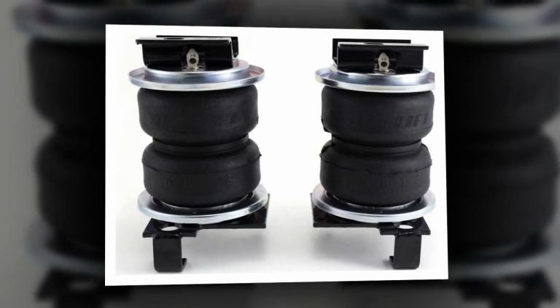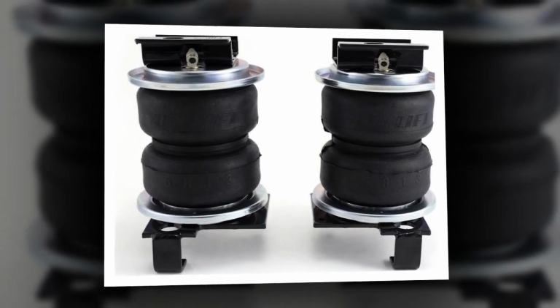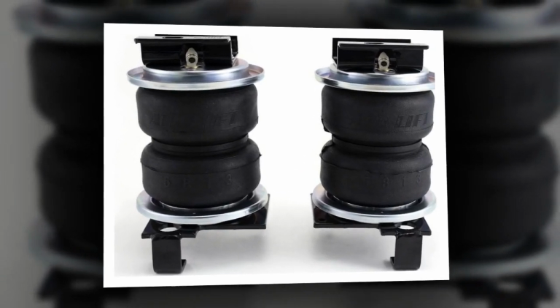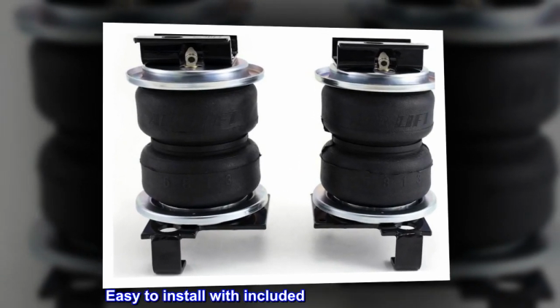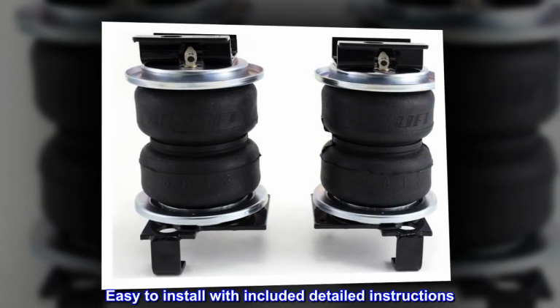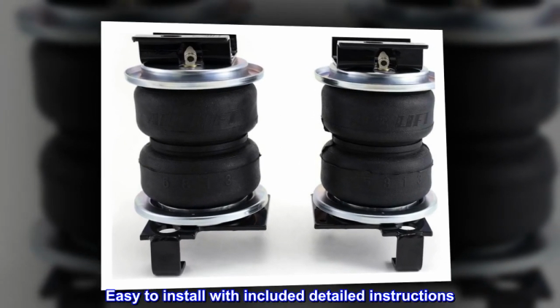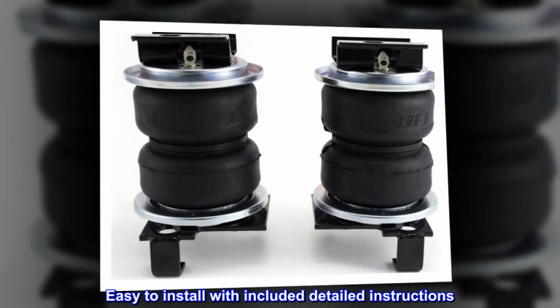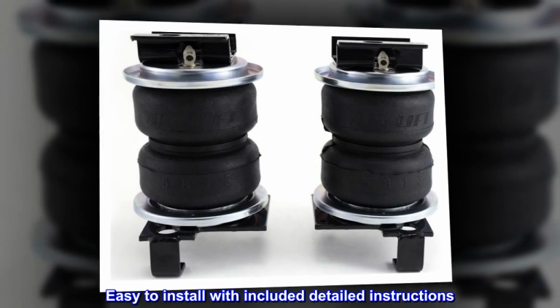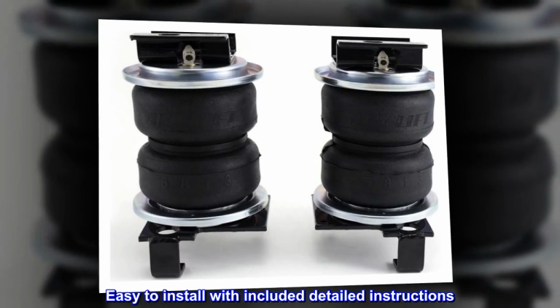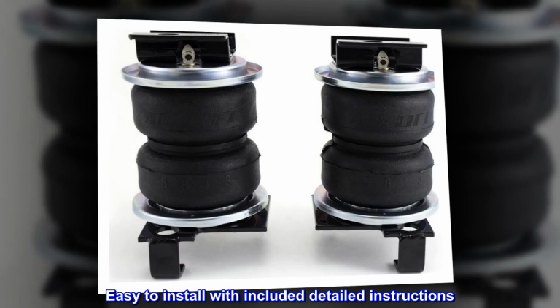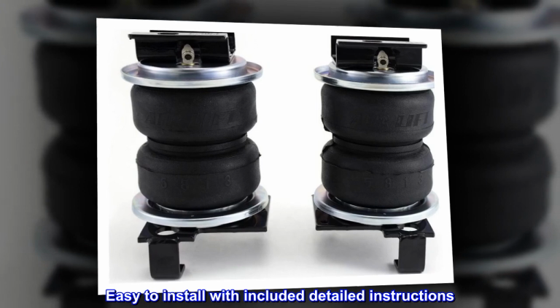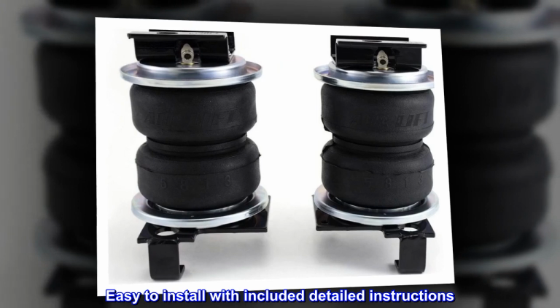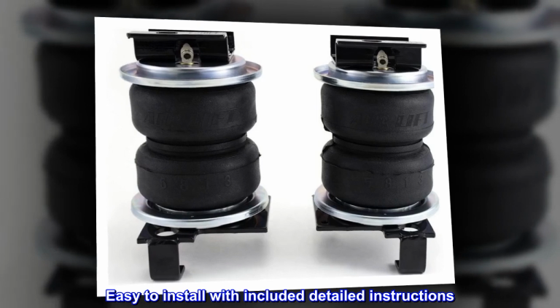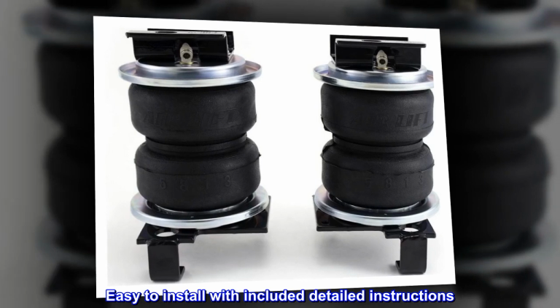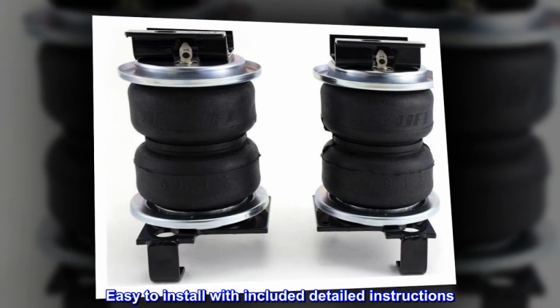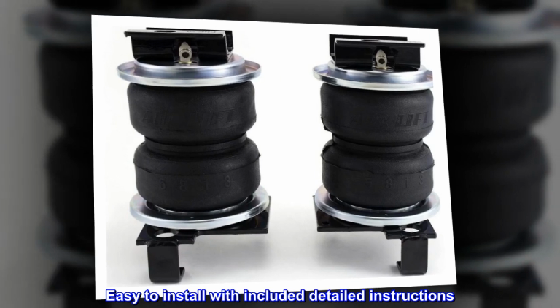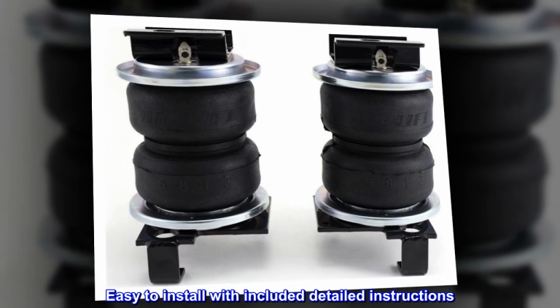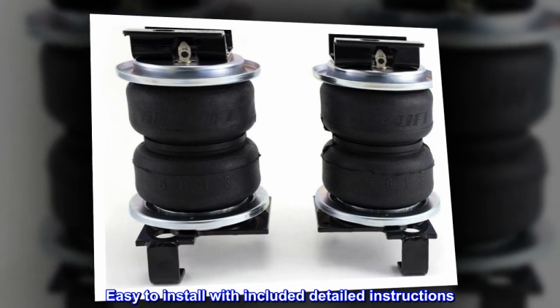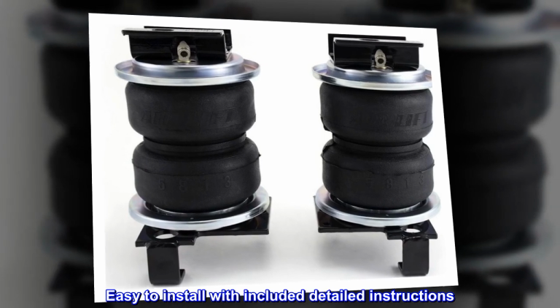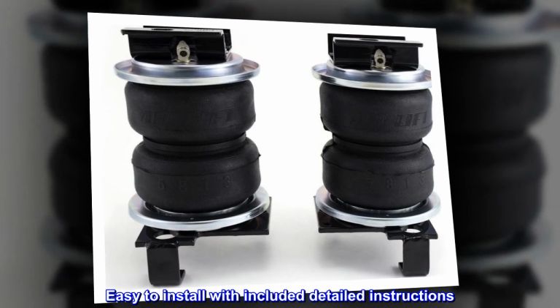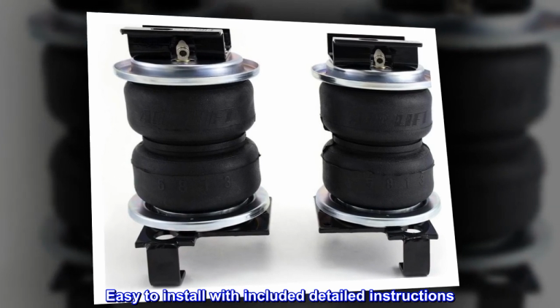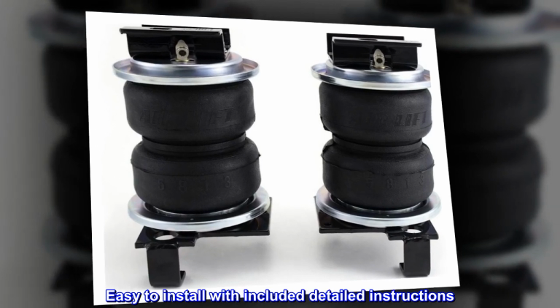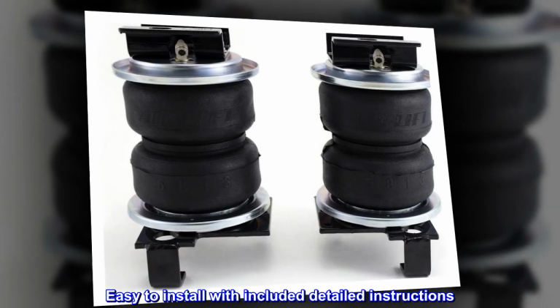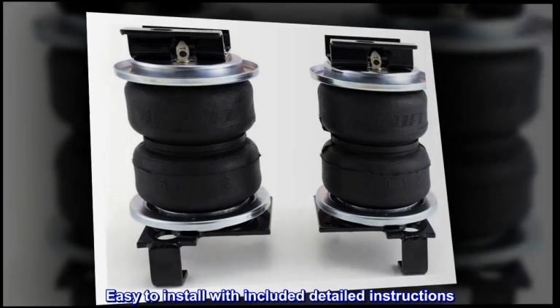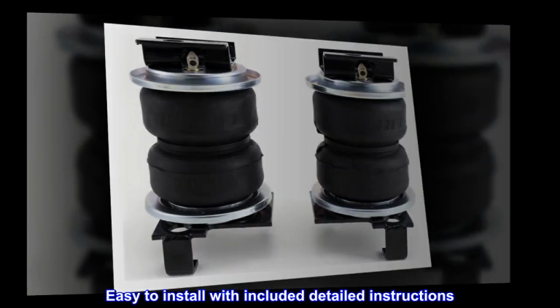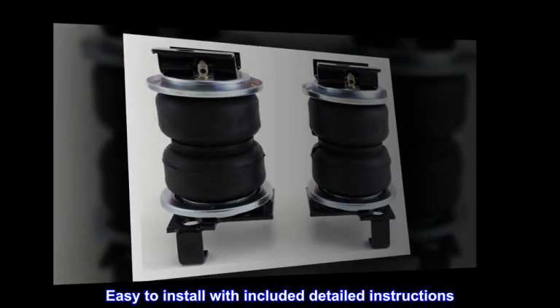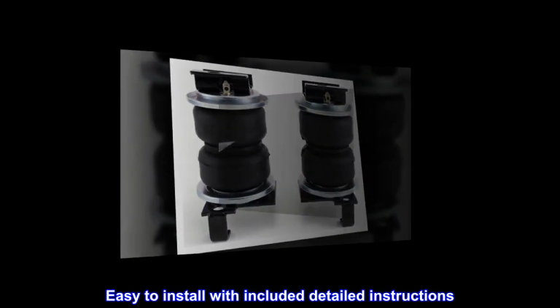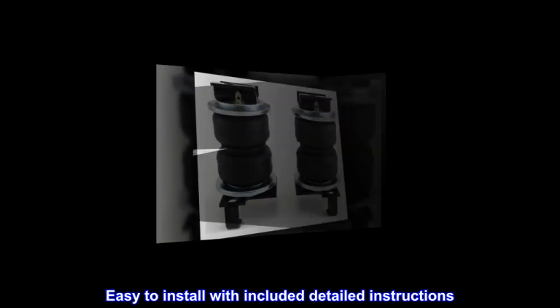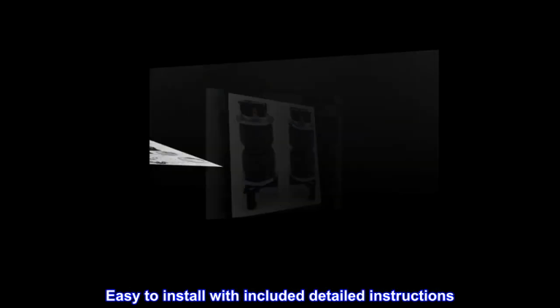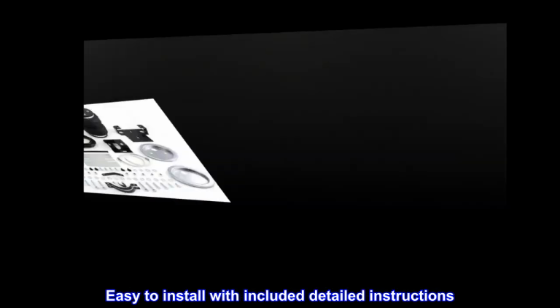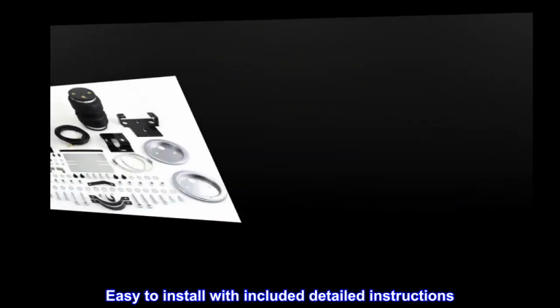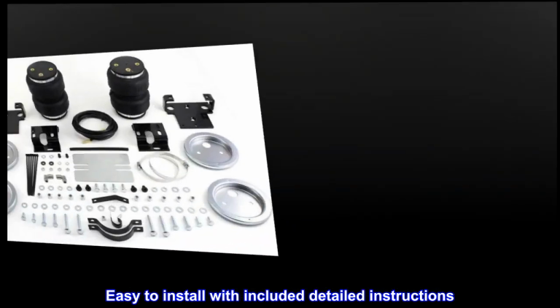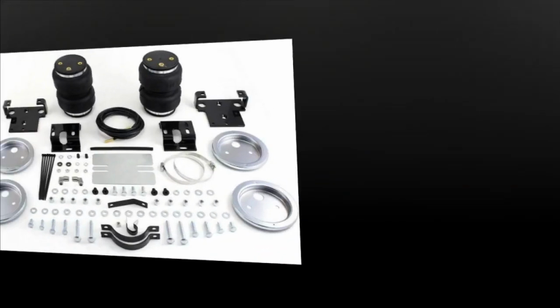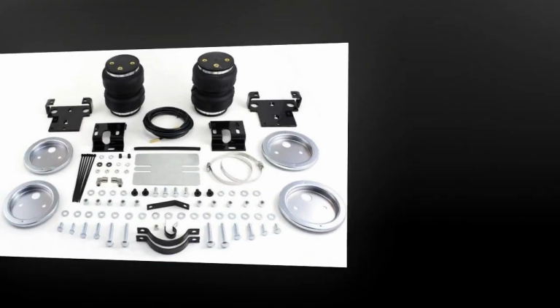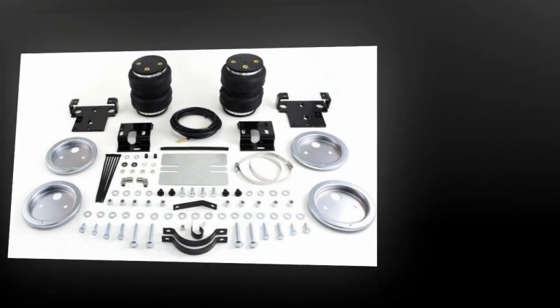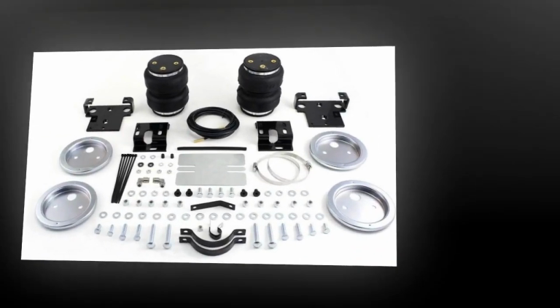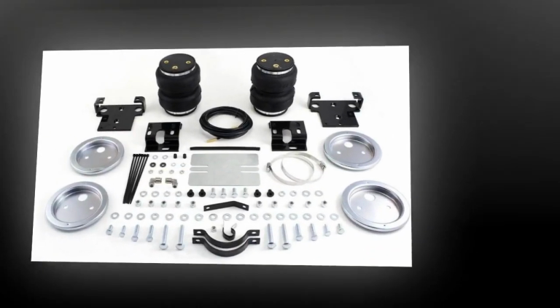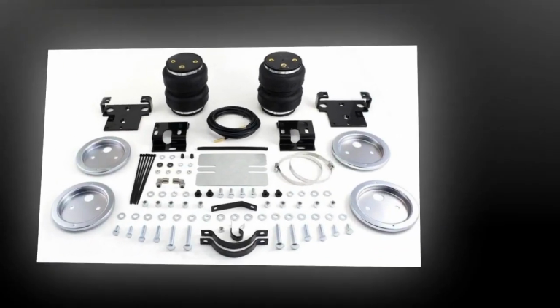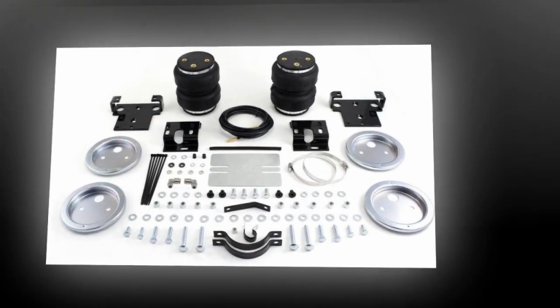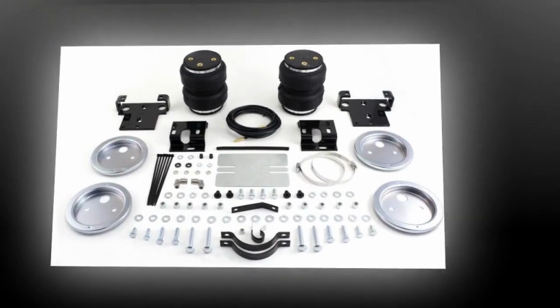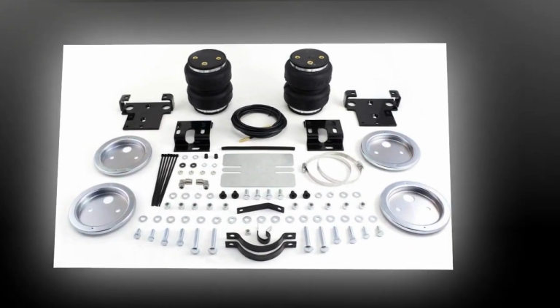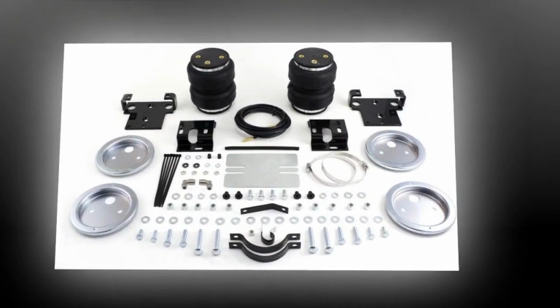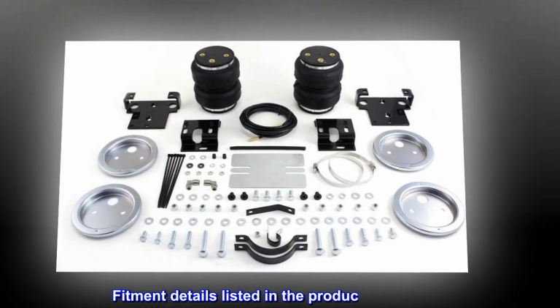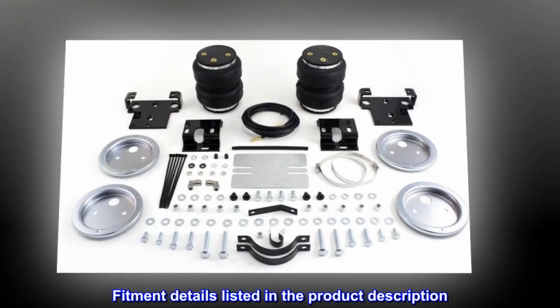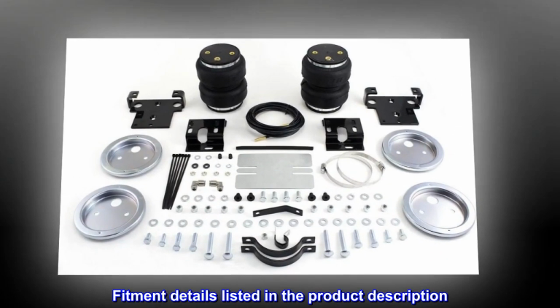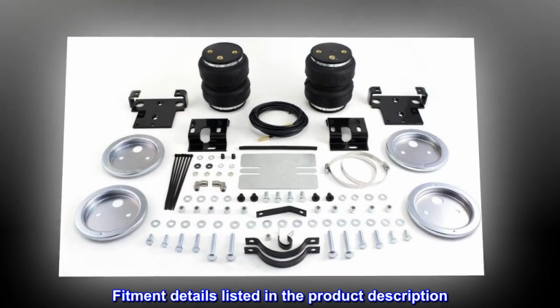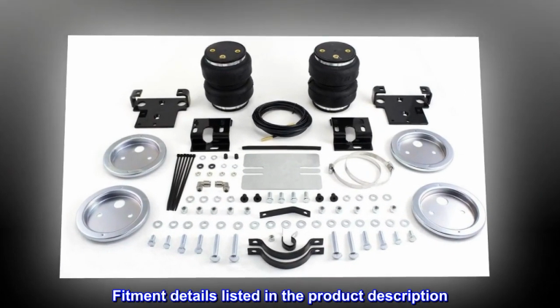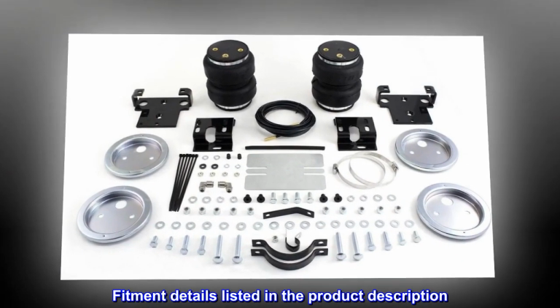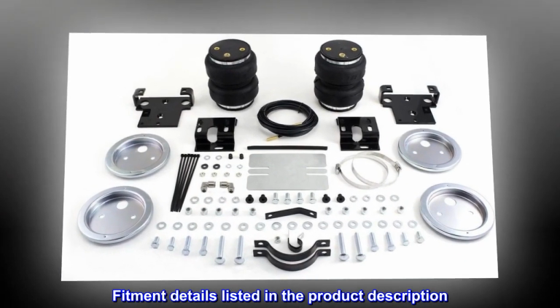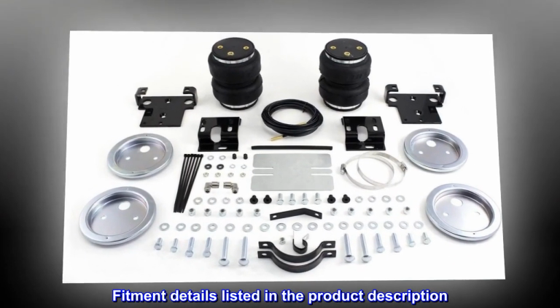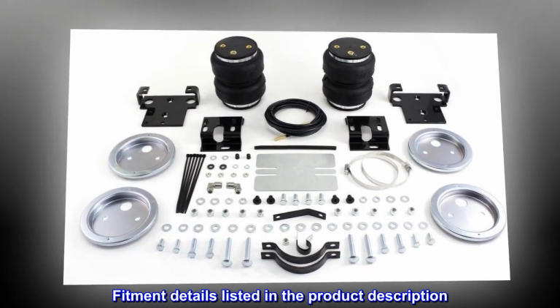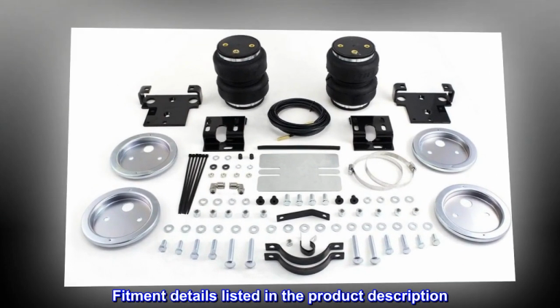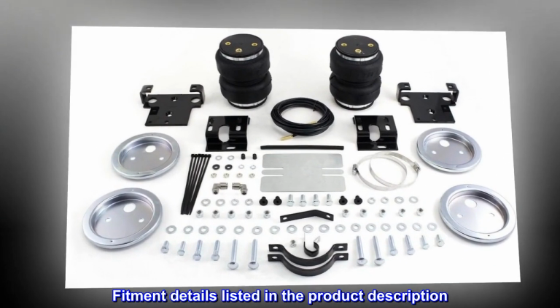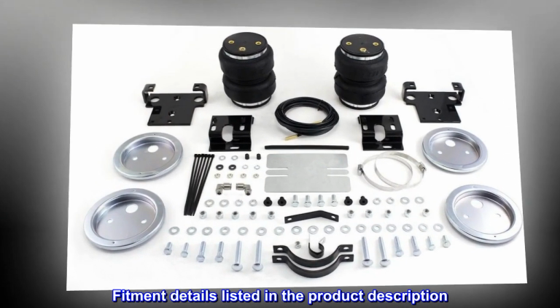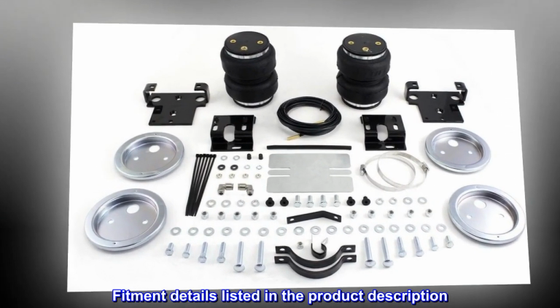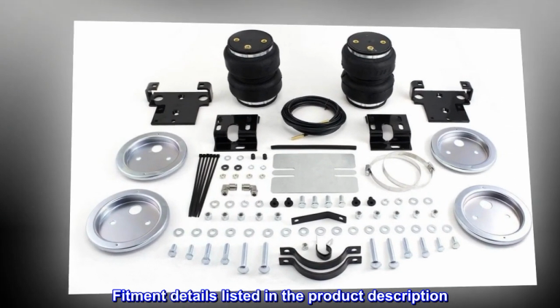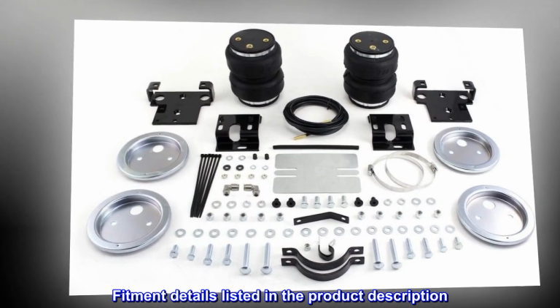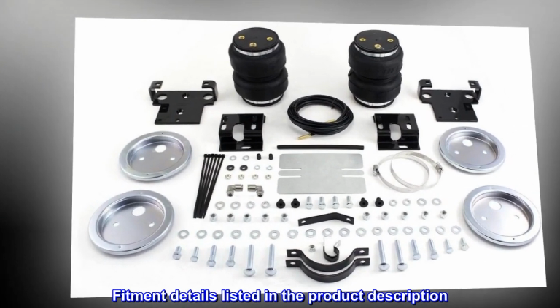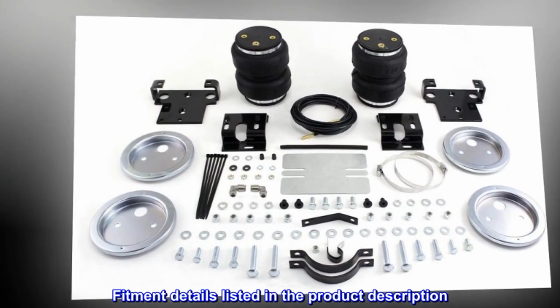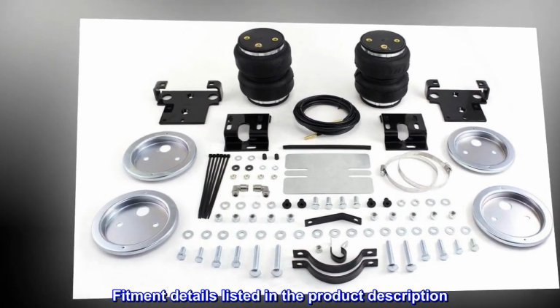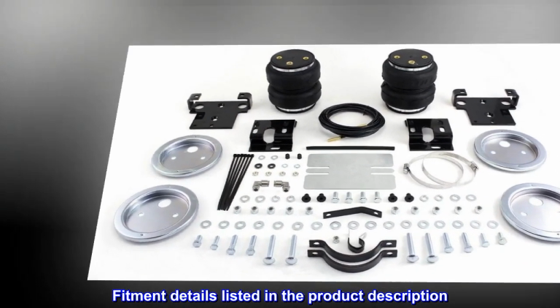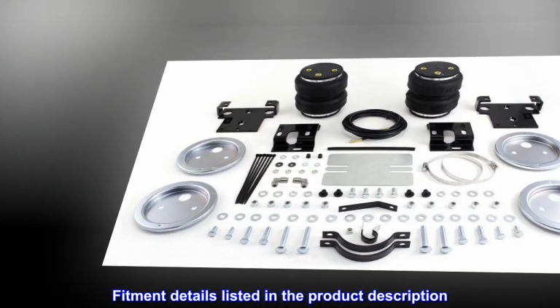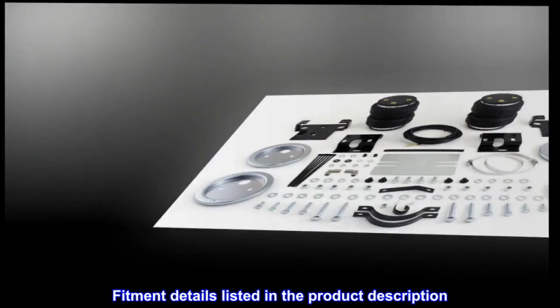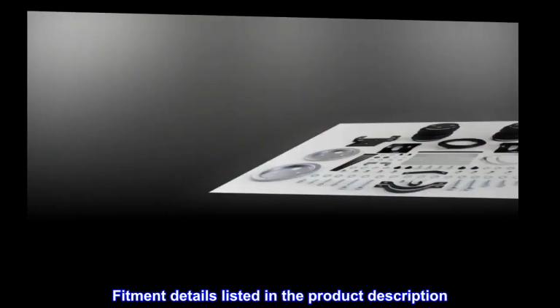Easy to install with included detailed instructions. Fitment details are listed in the product description.